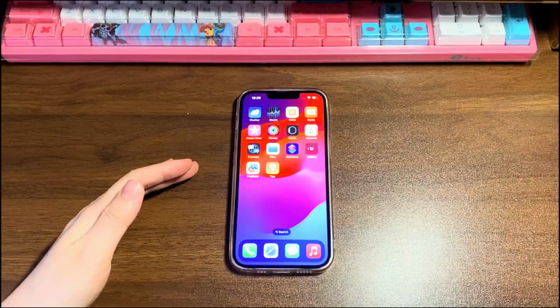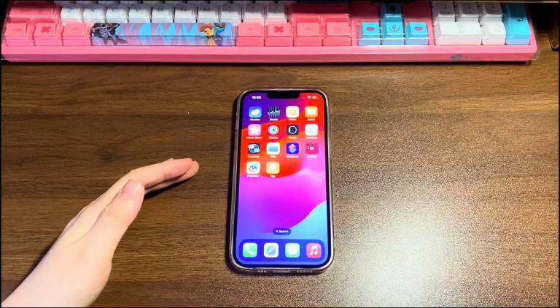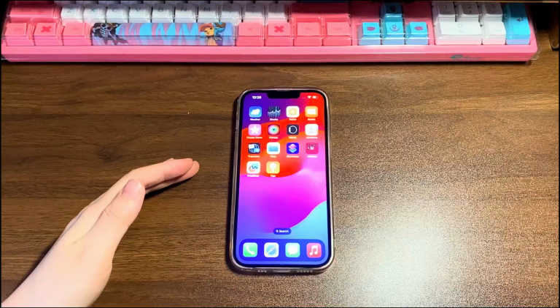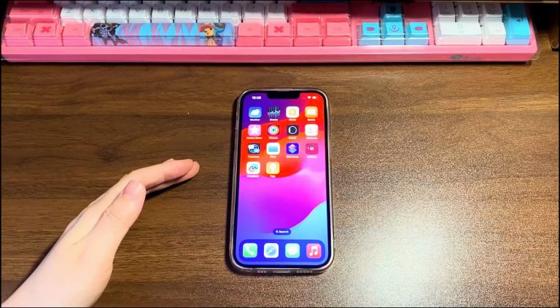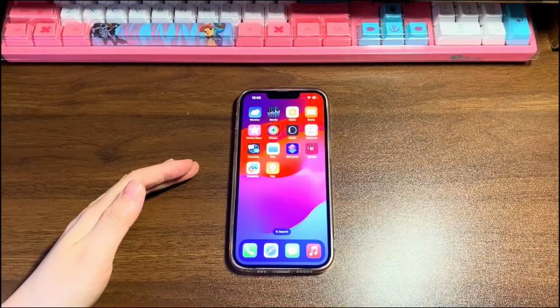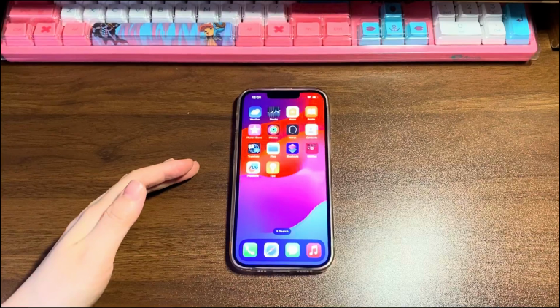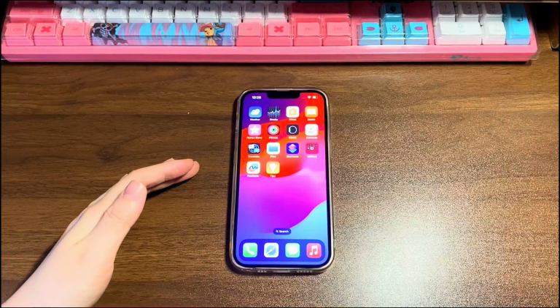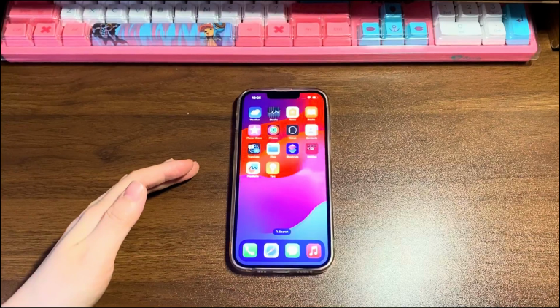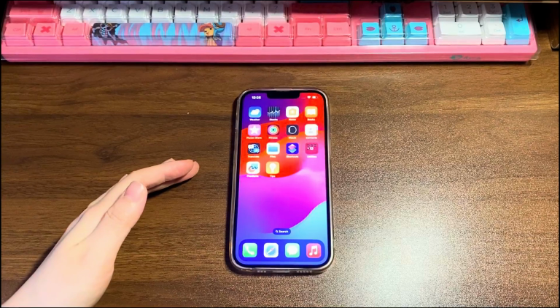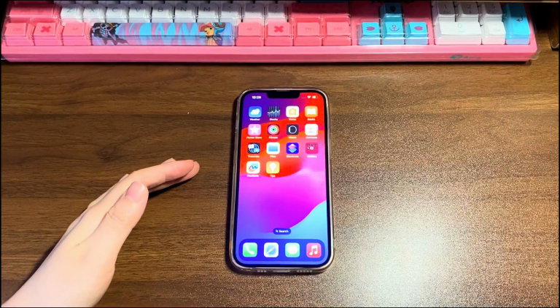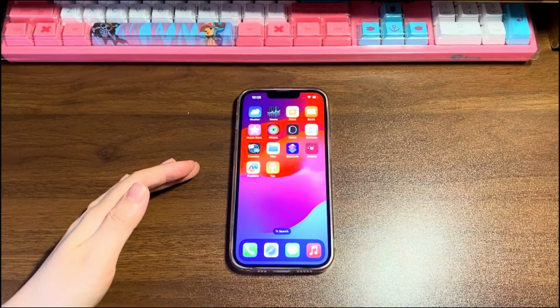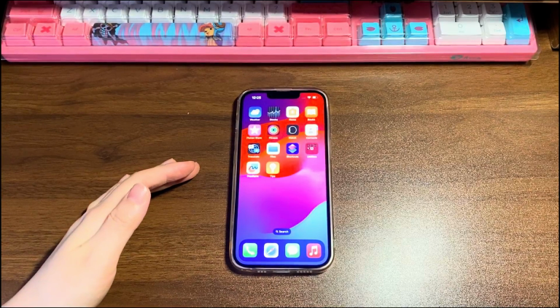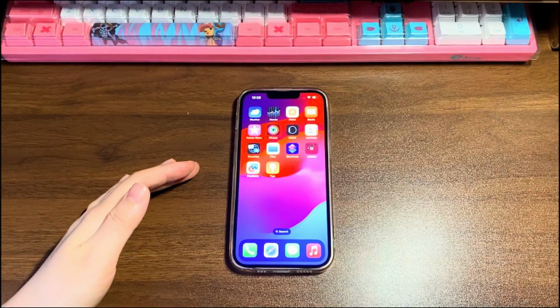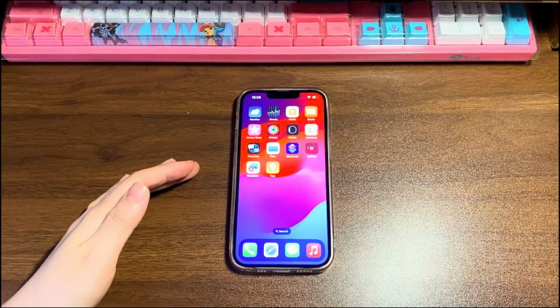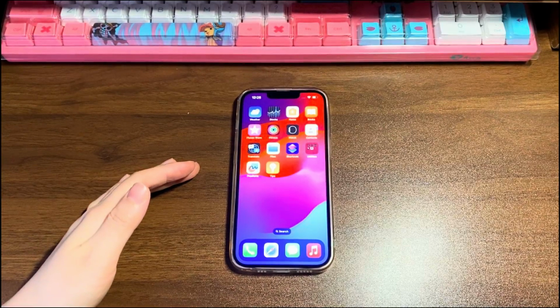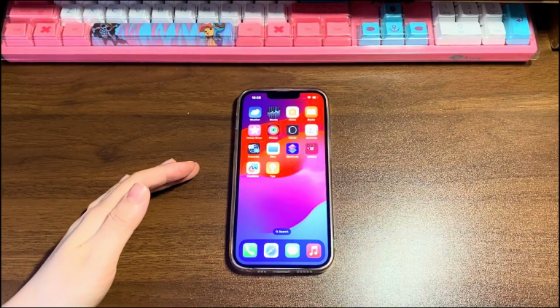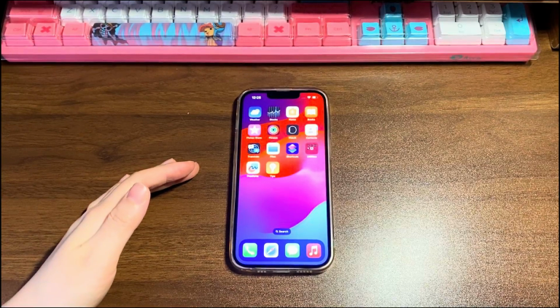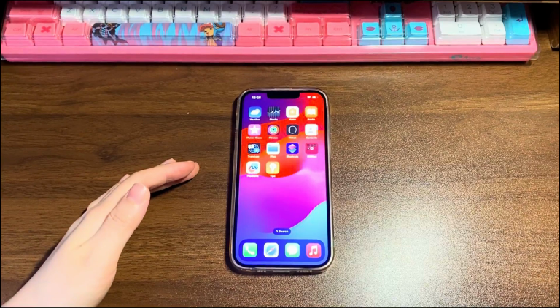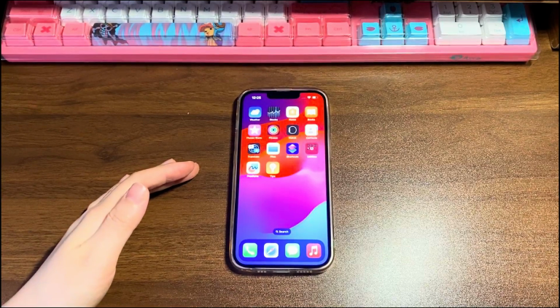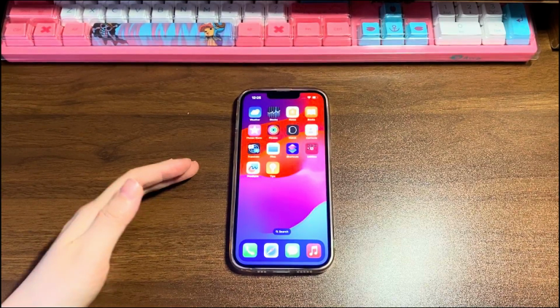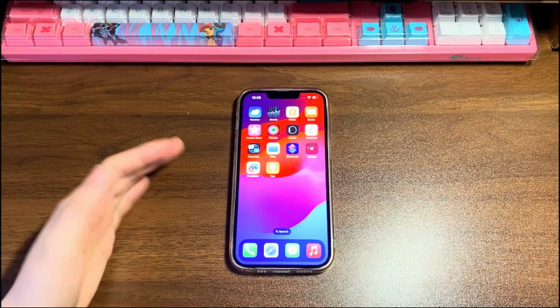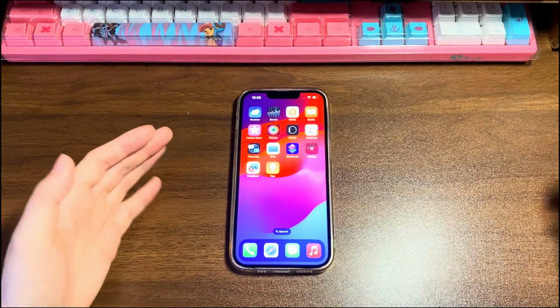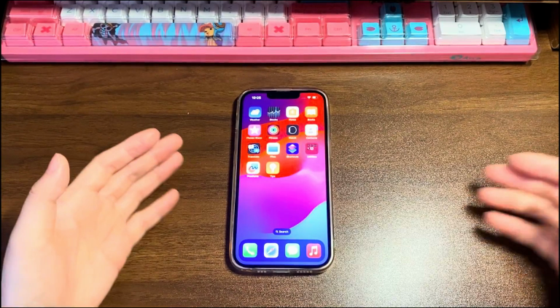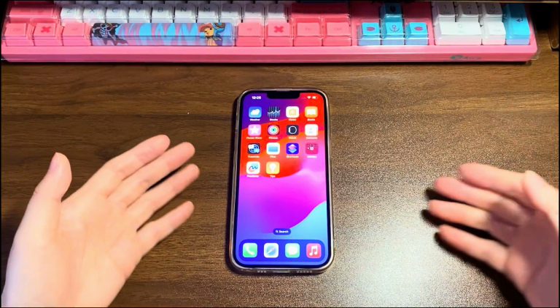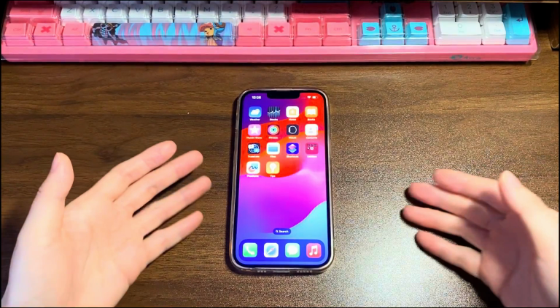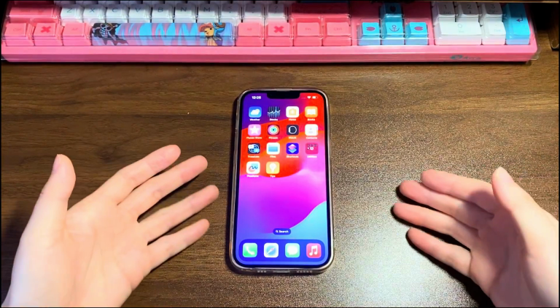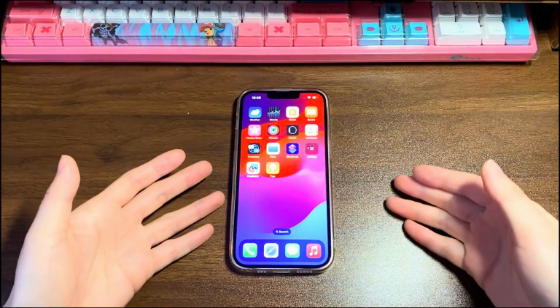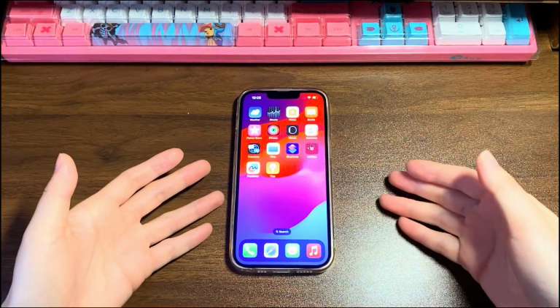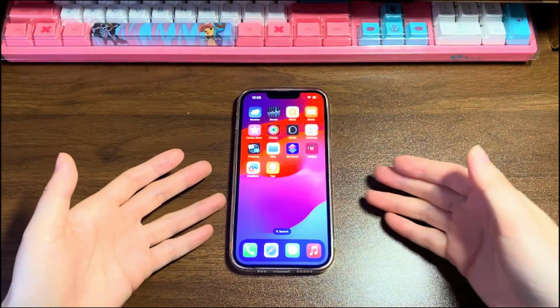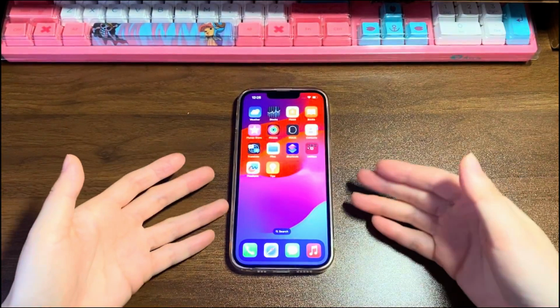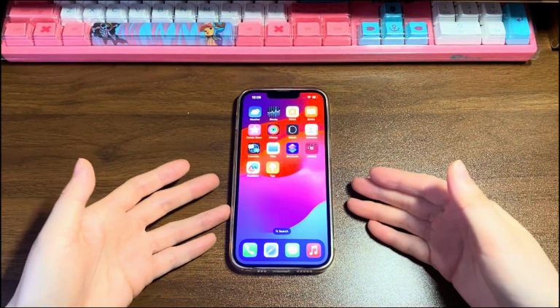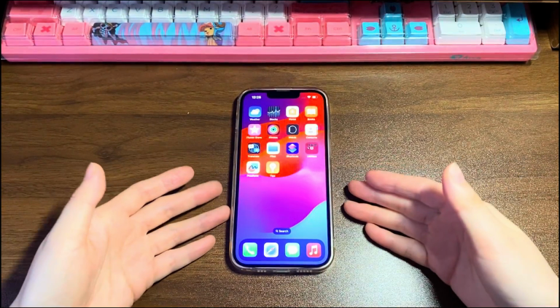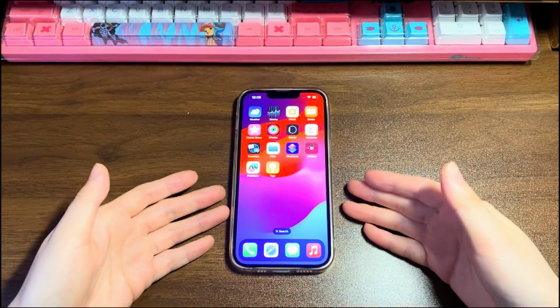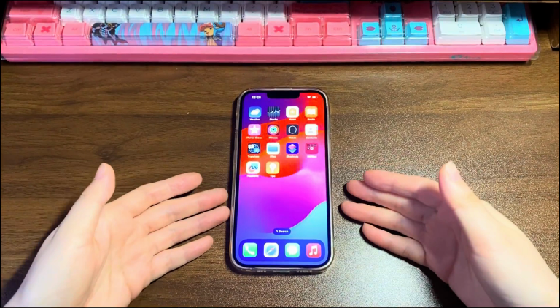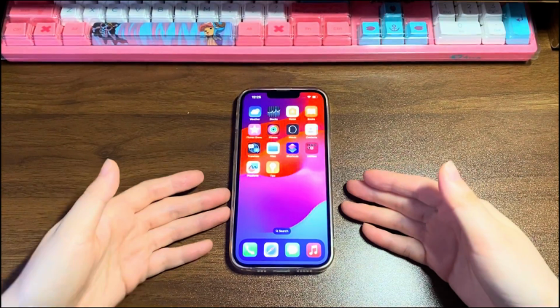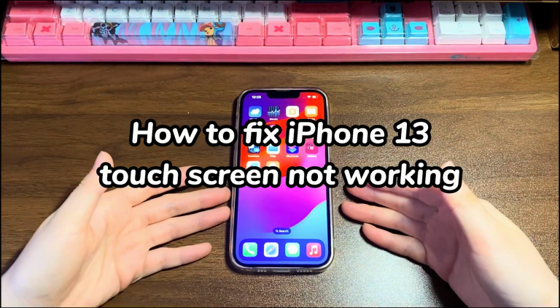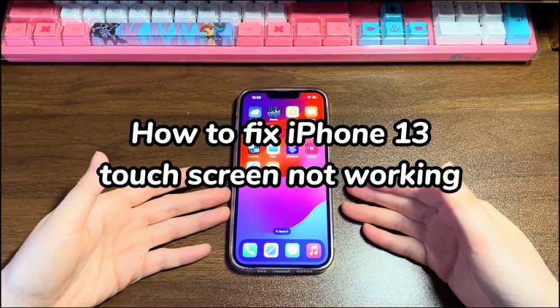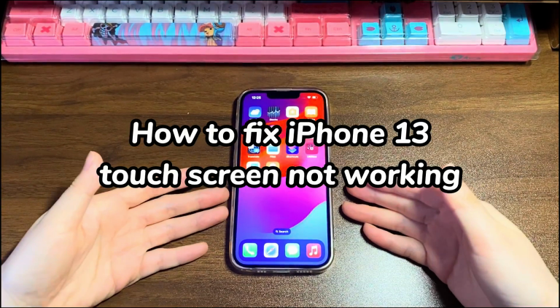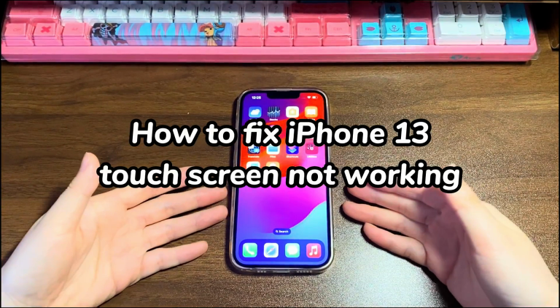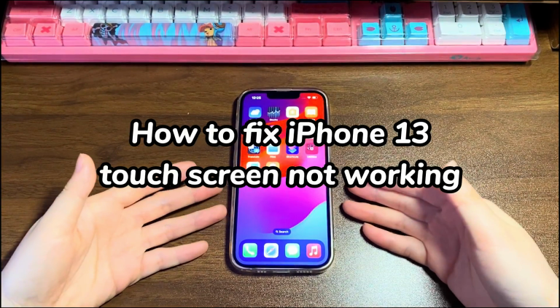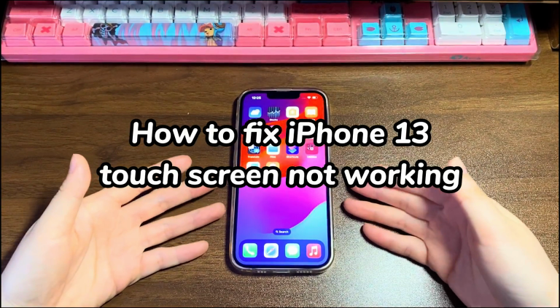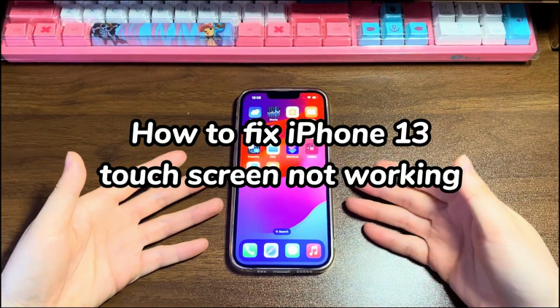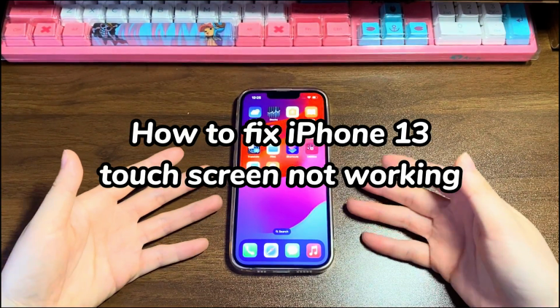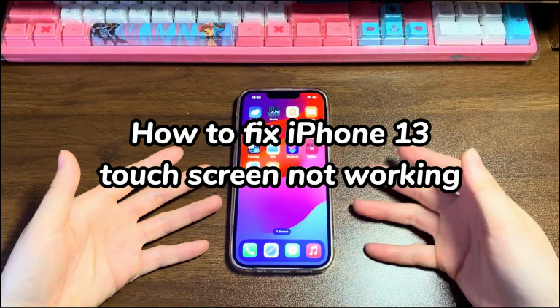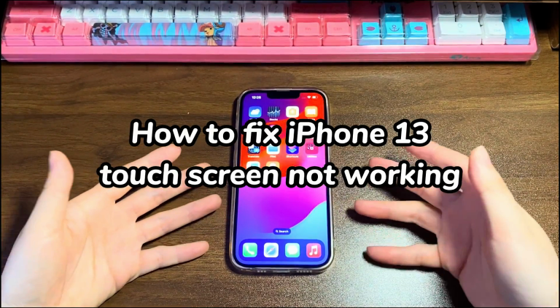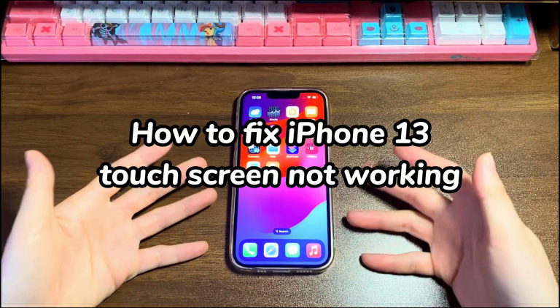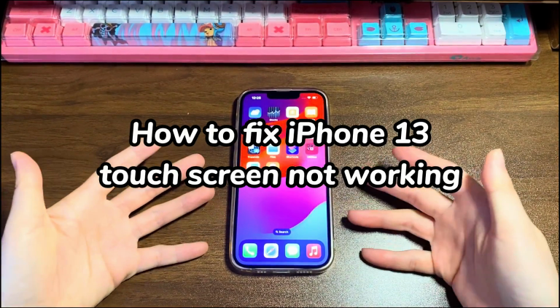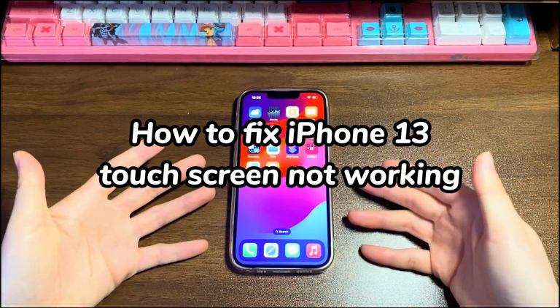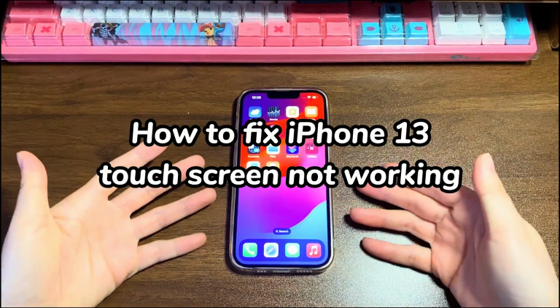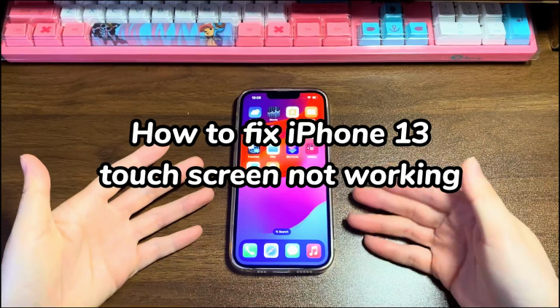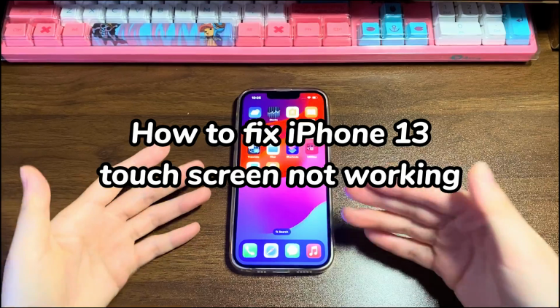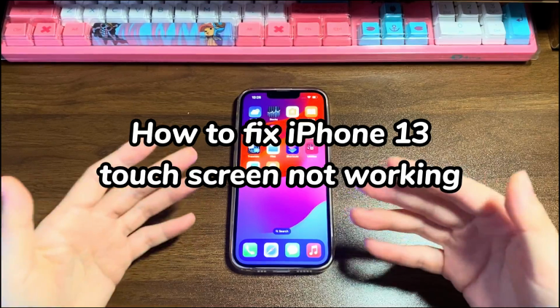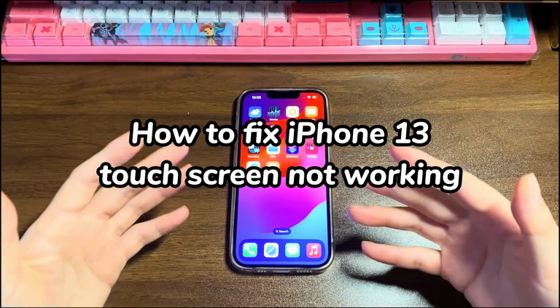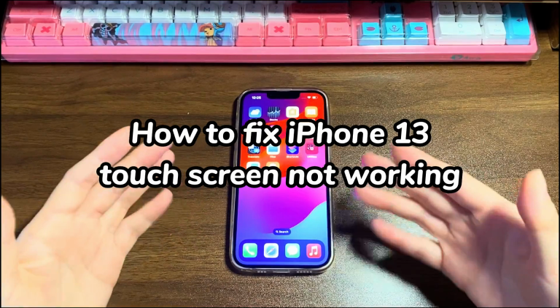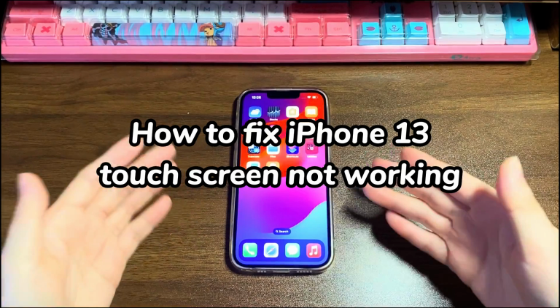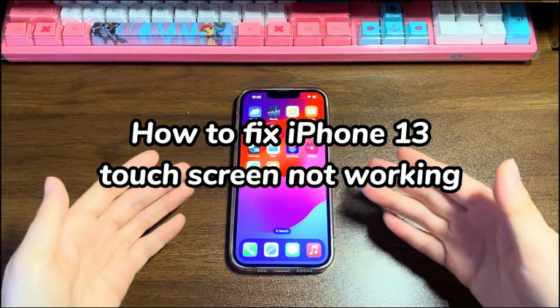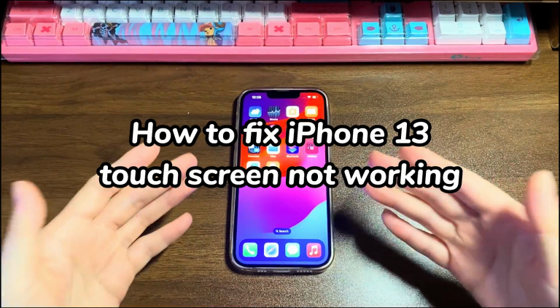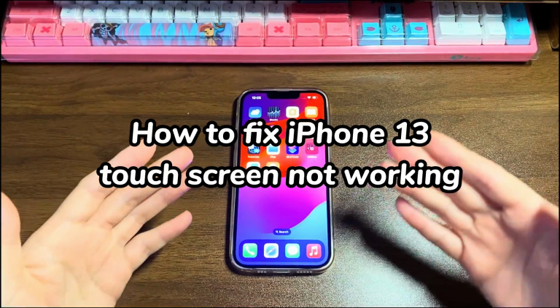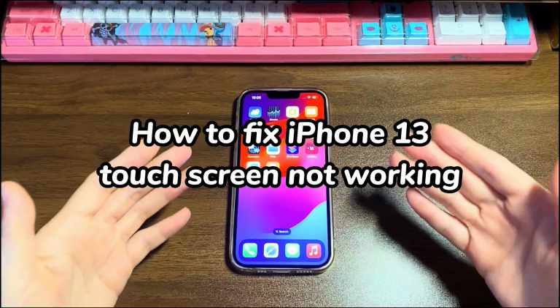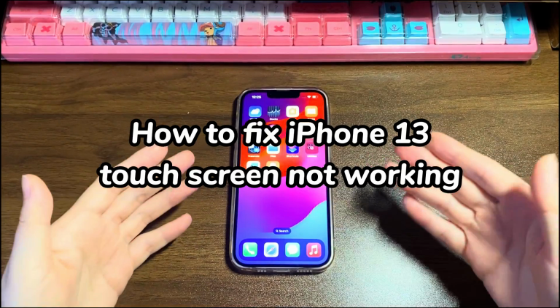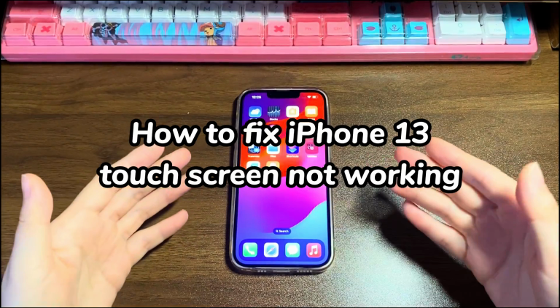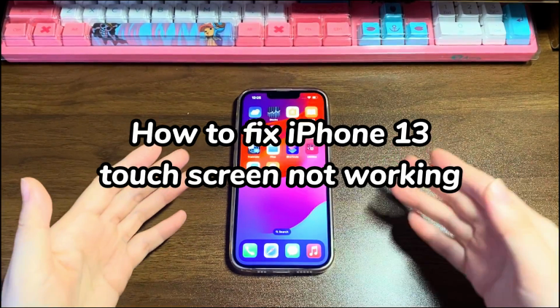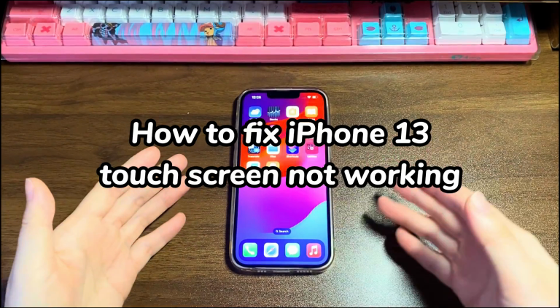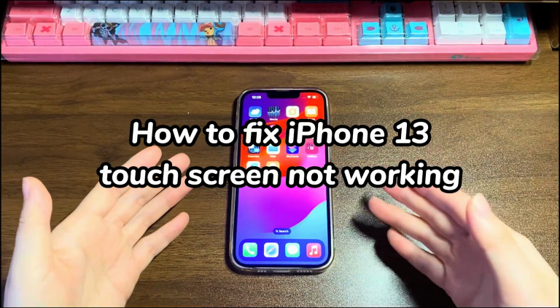Welcome to Bytefurther. Today, we're going to talk about how to fix iPhone 13 touchscreen not working.